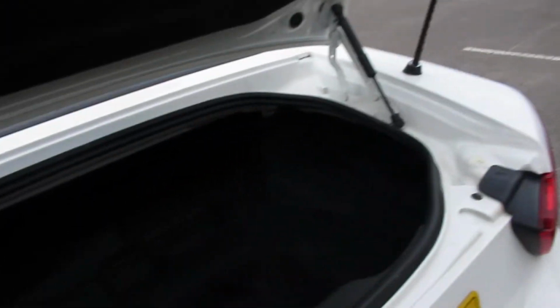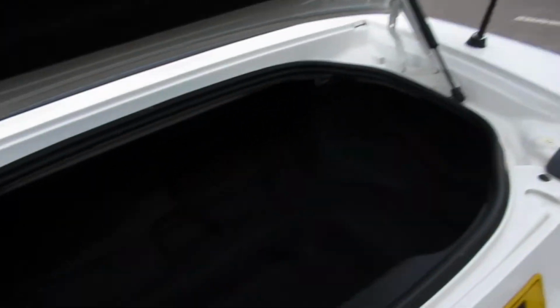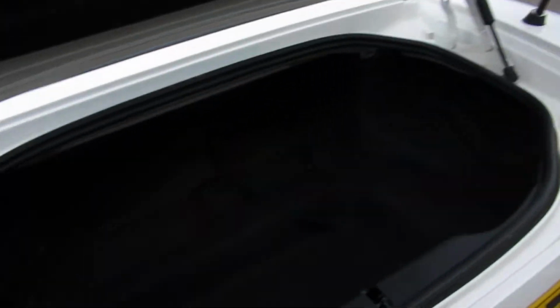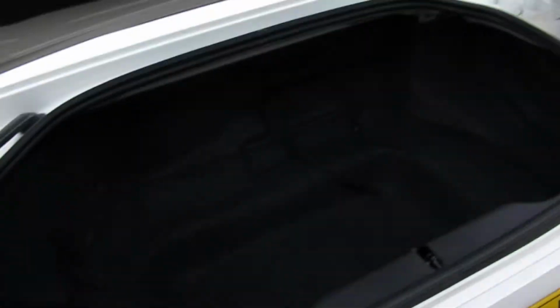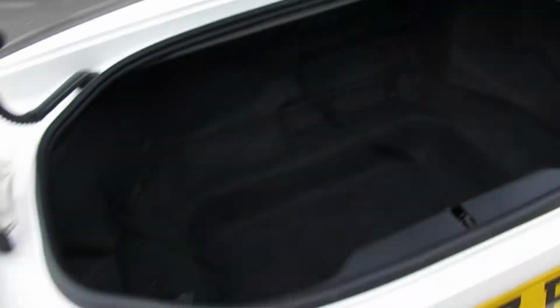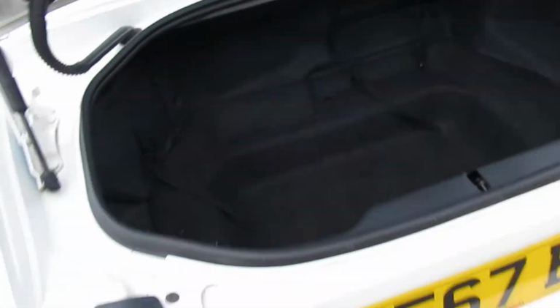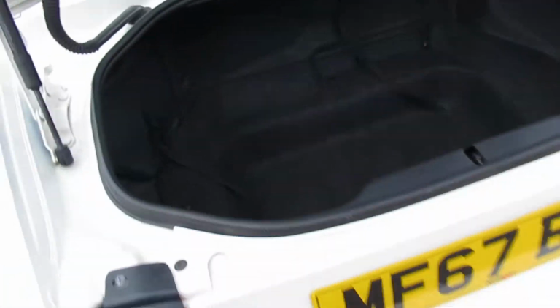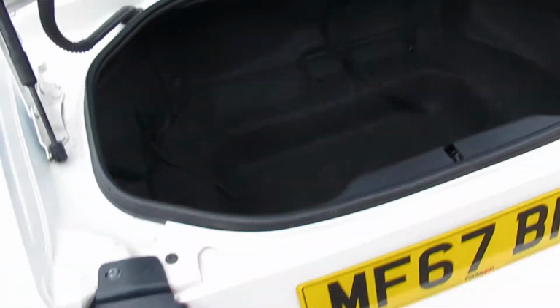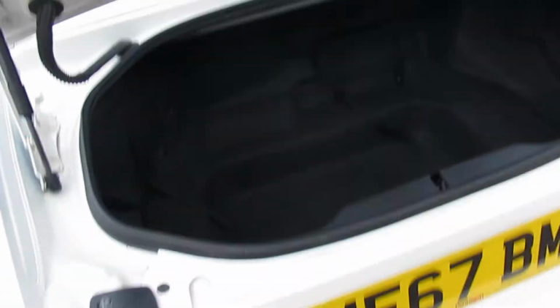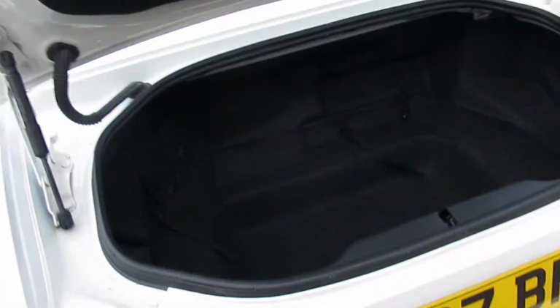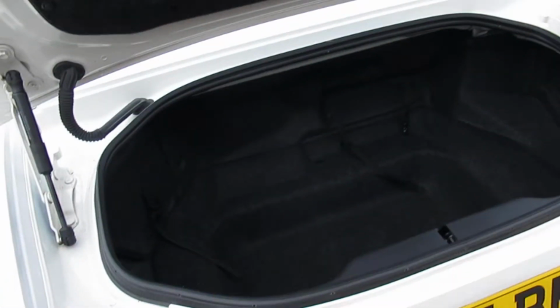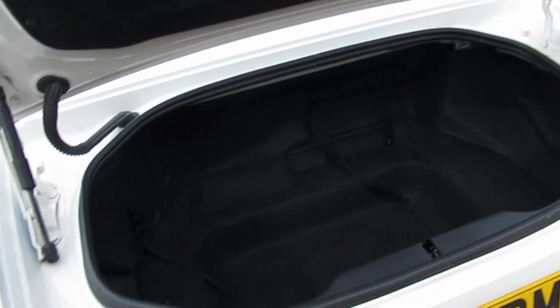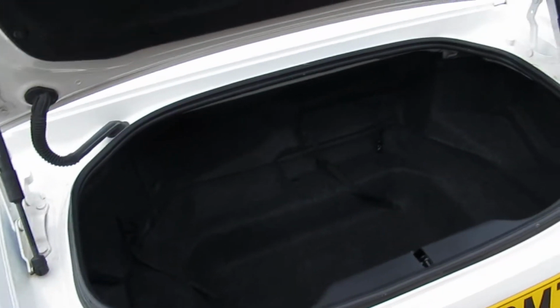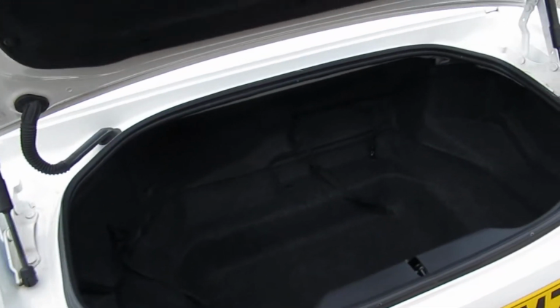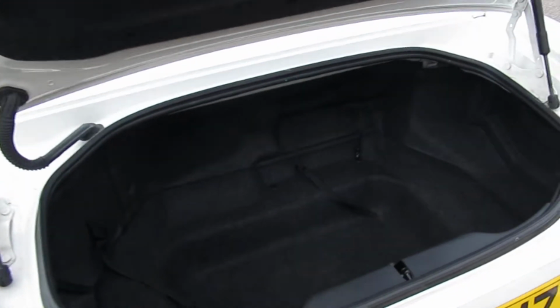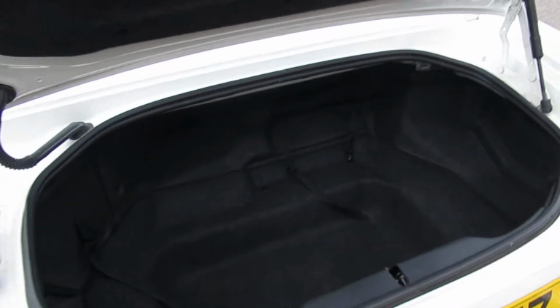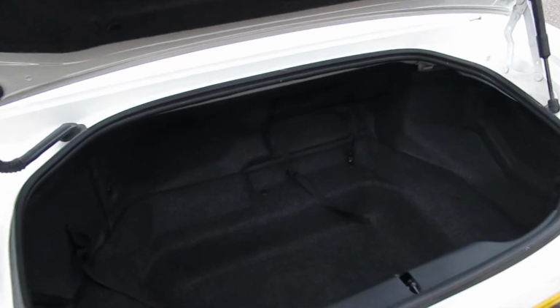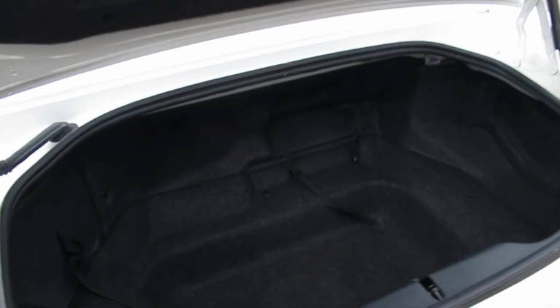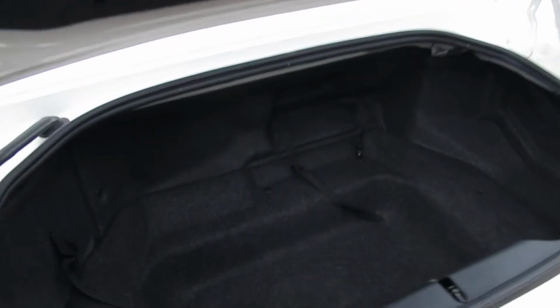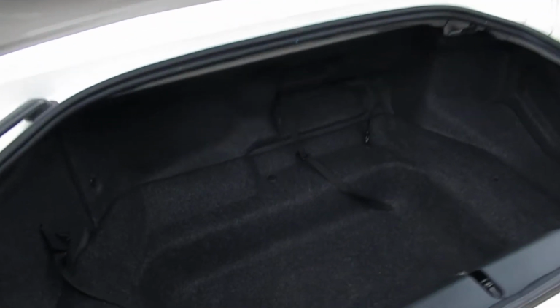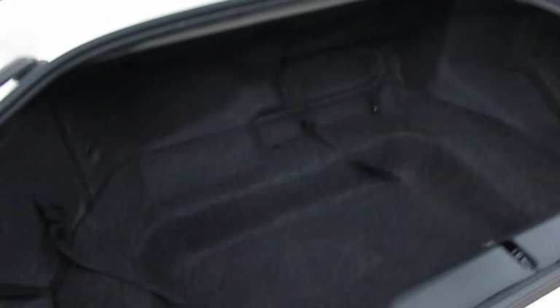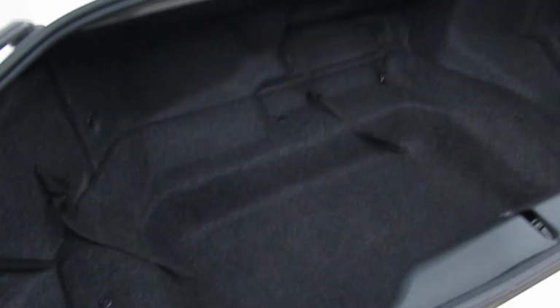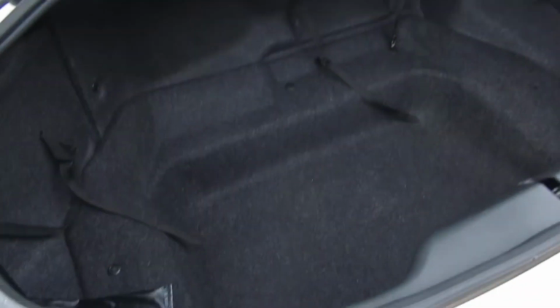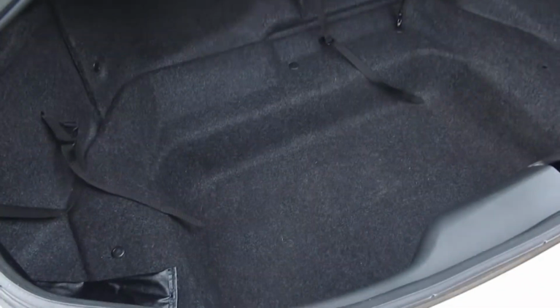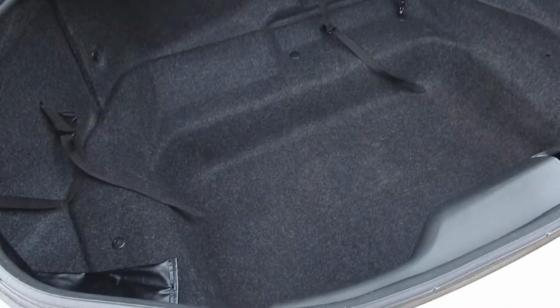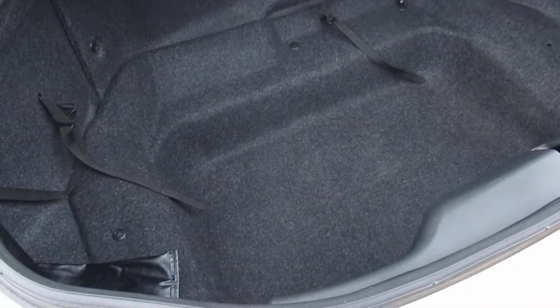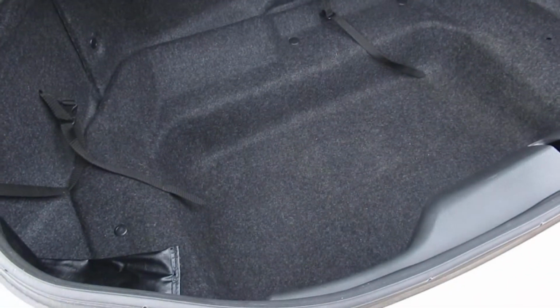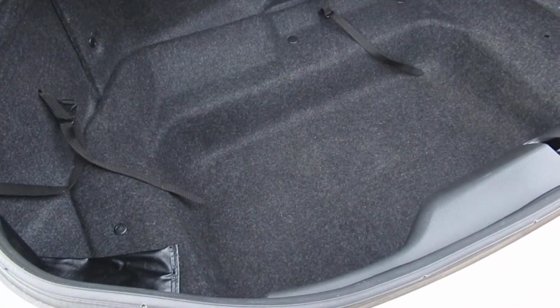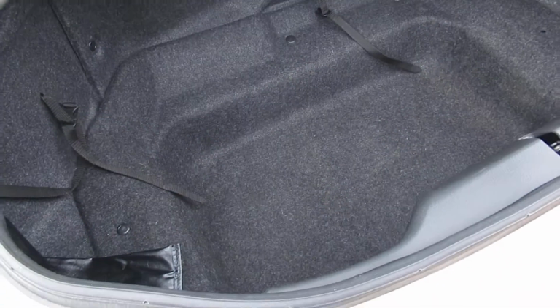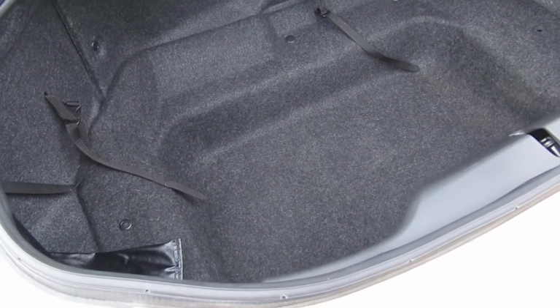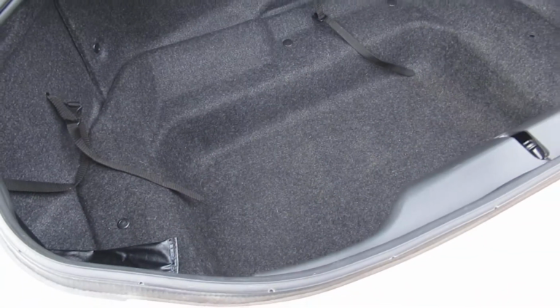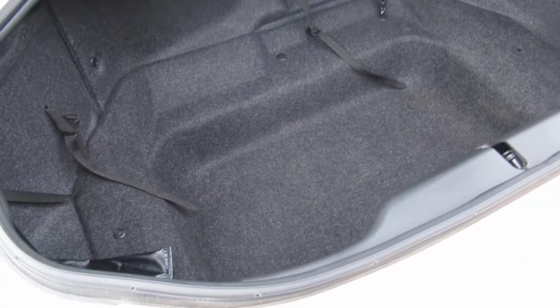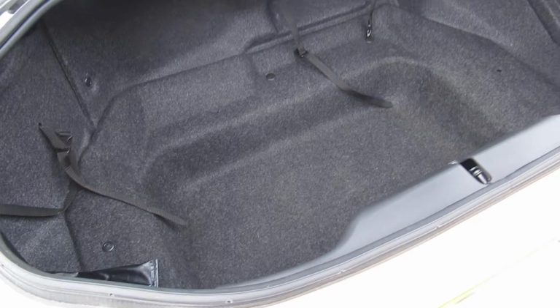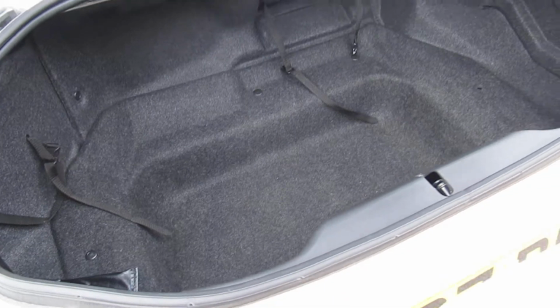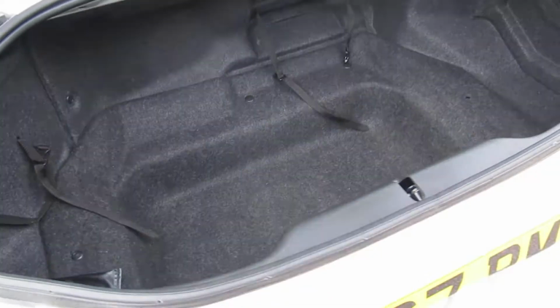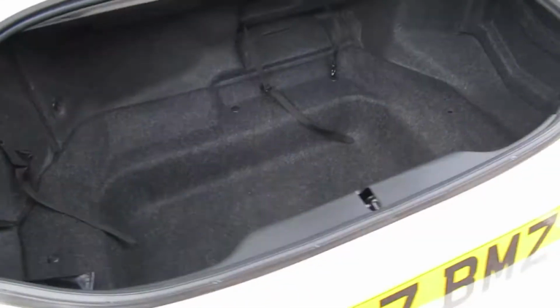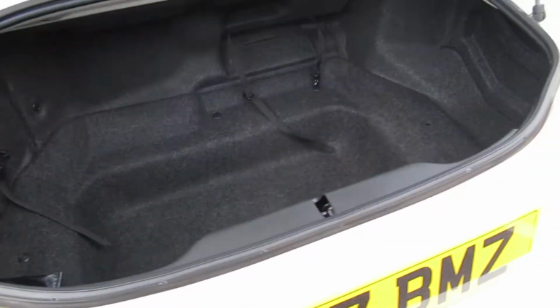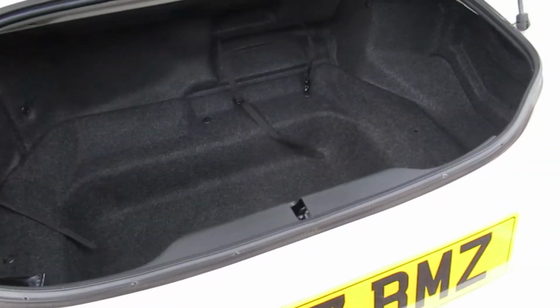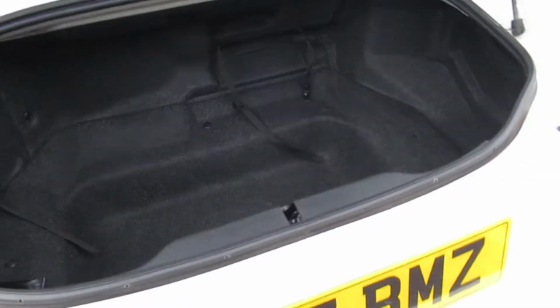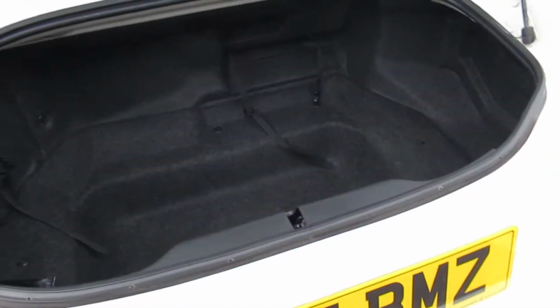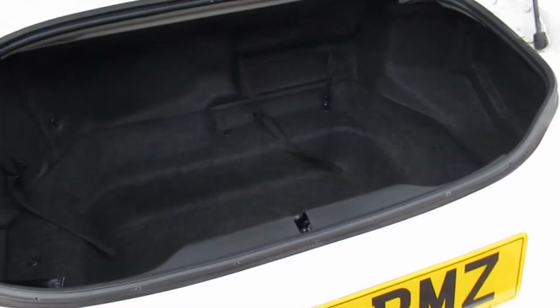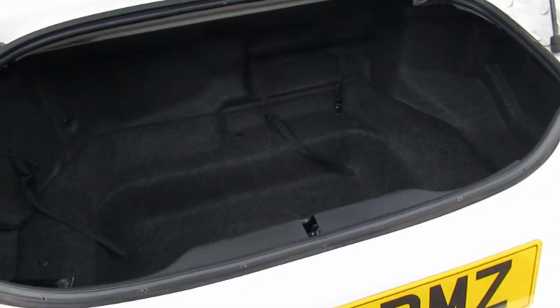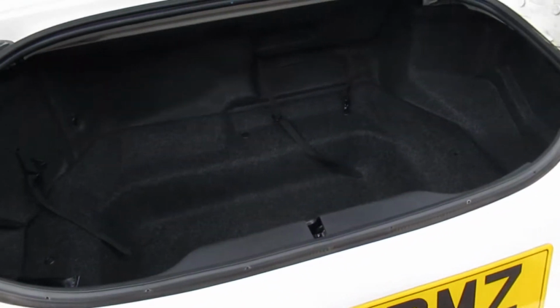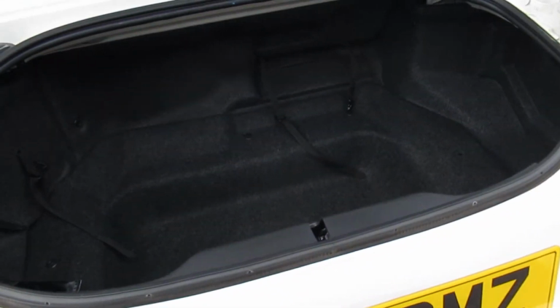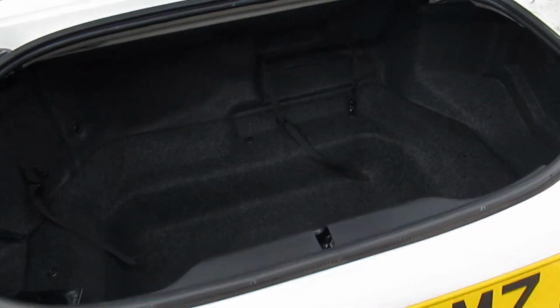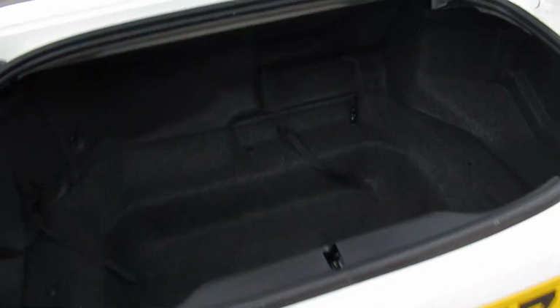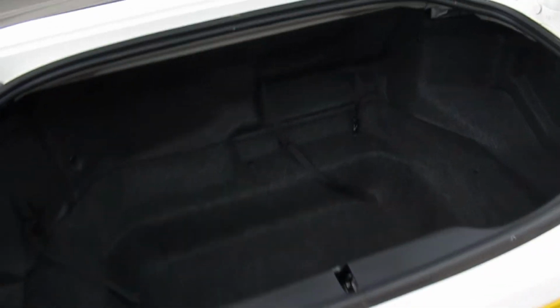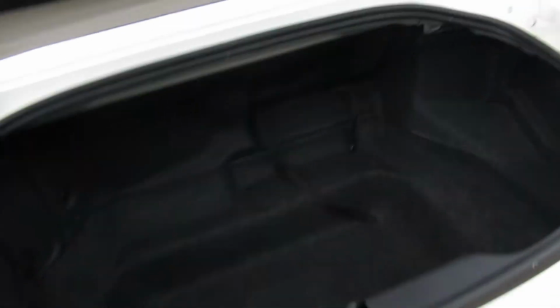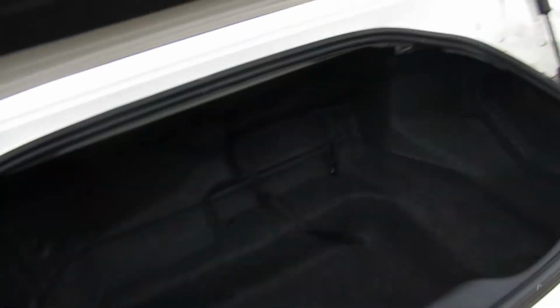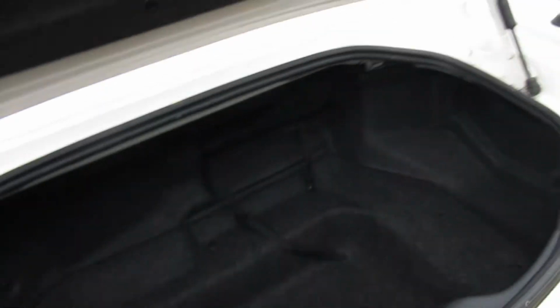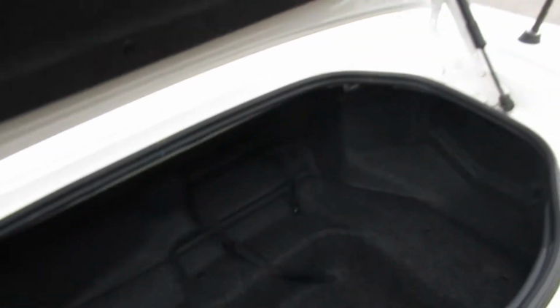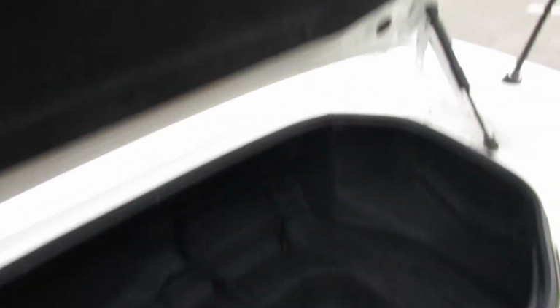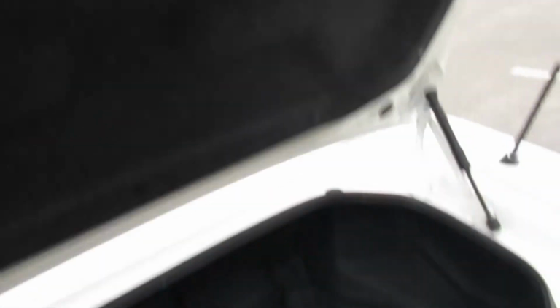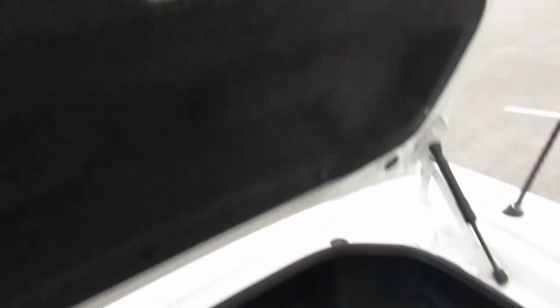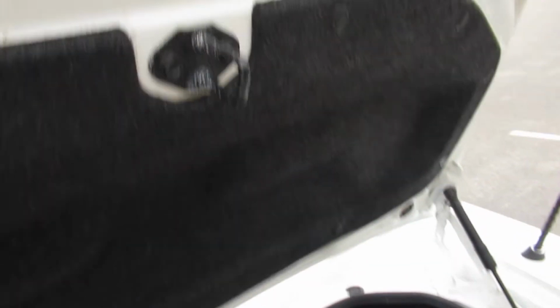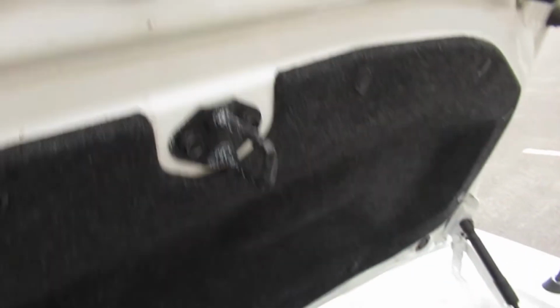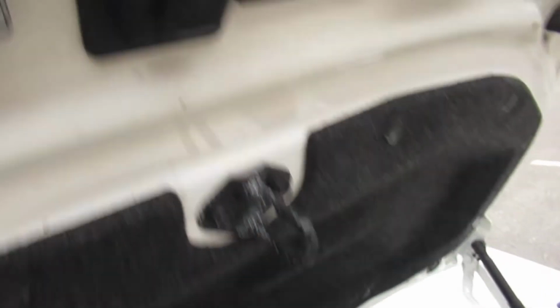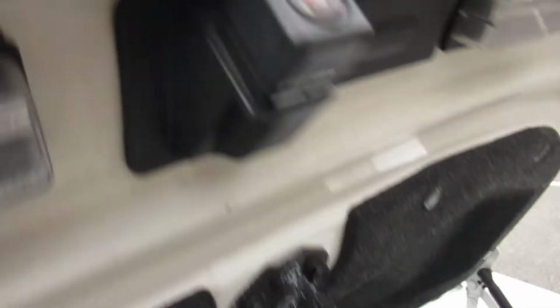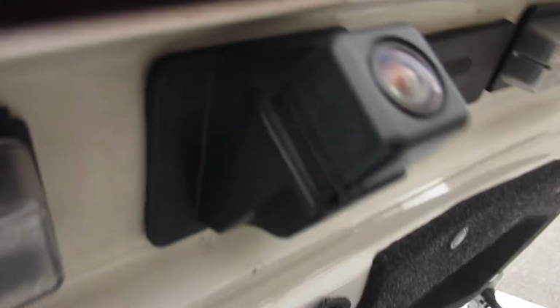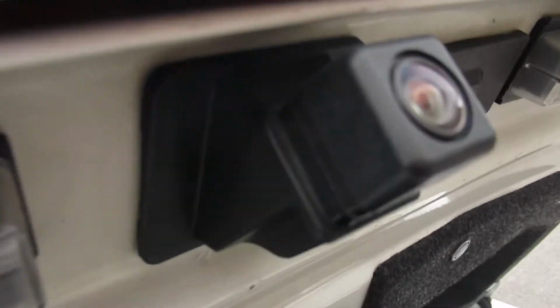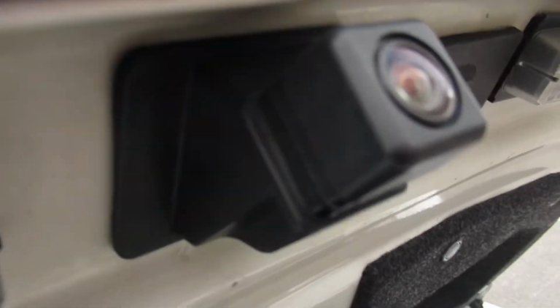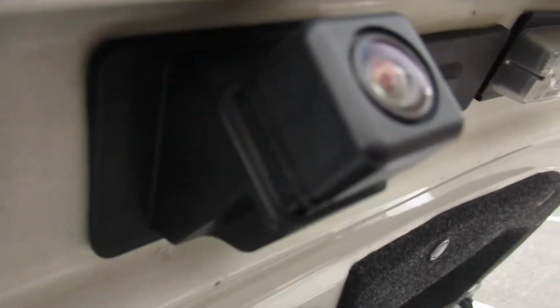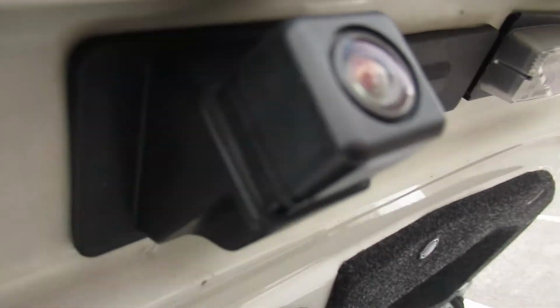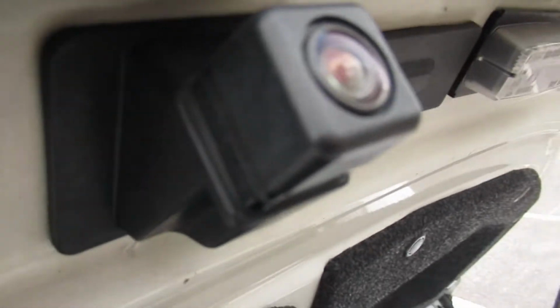So the boot — not the biggest of boots, however you can fit a few bits in there.